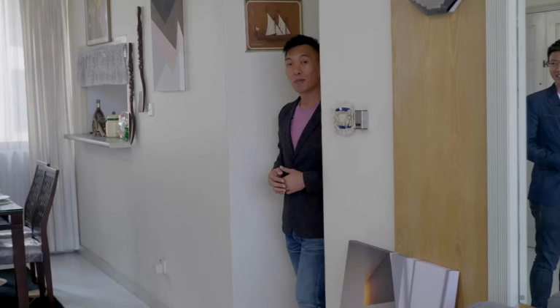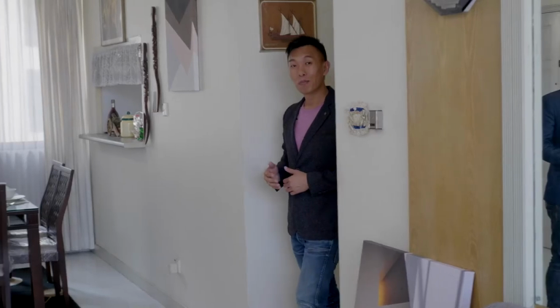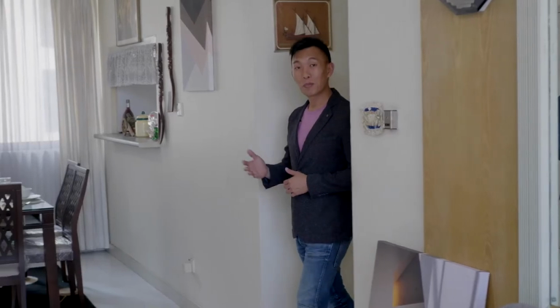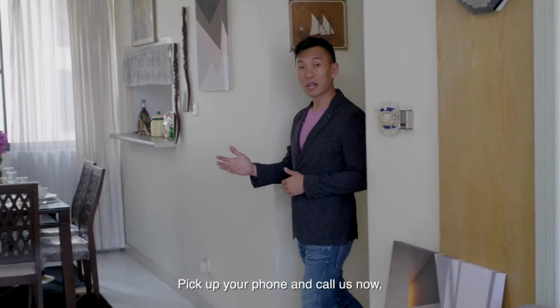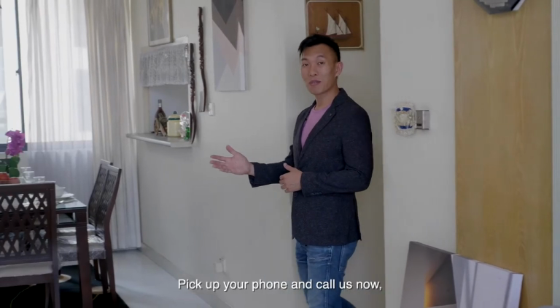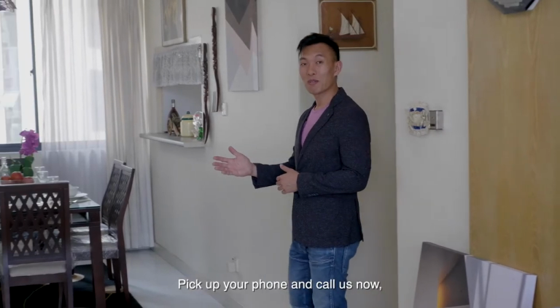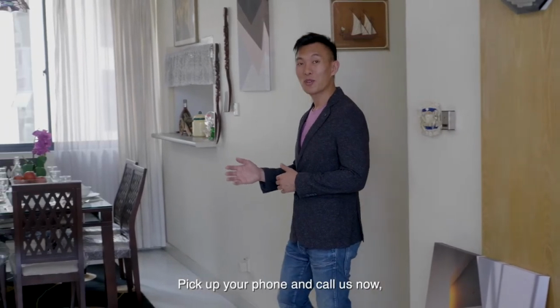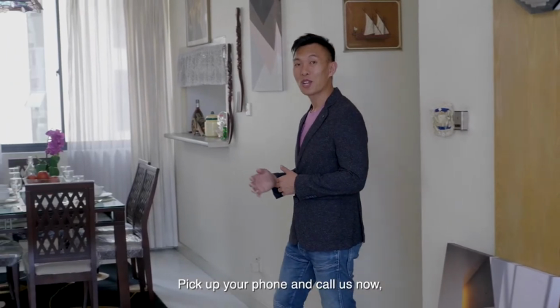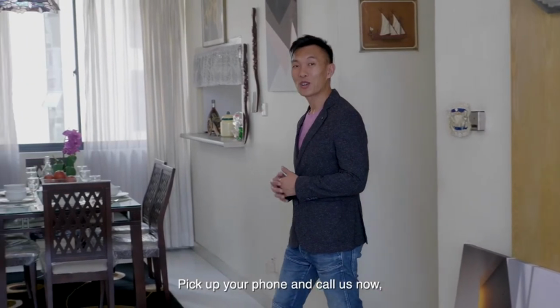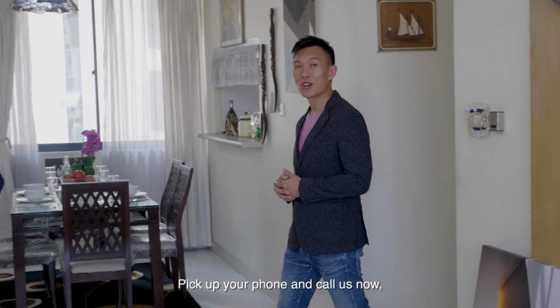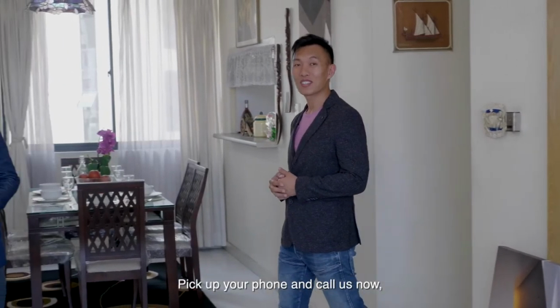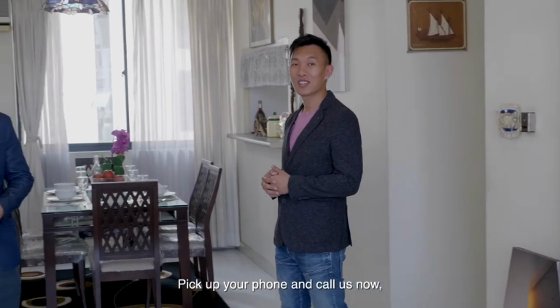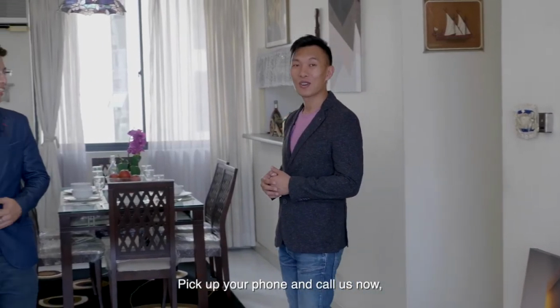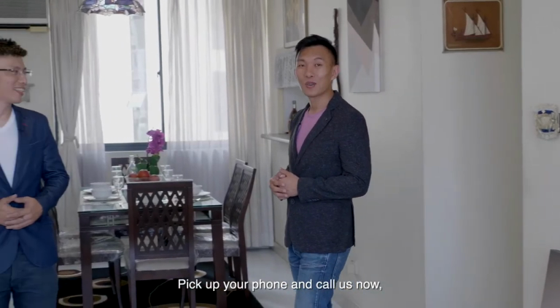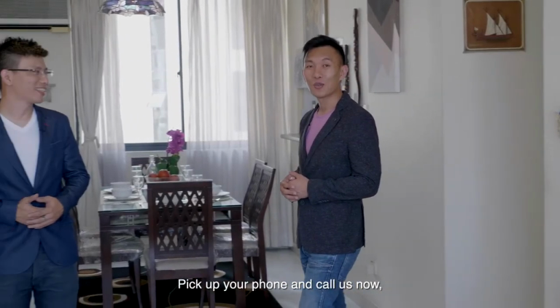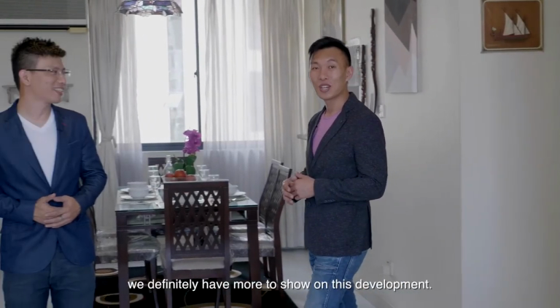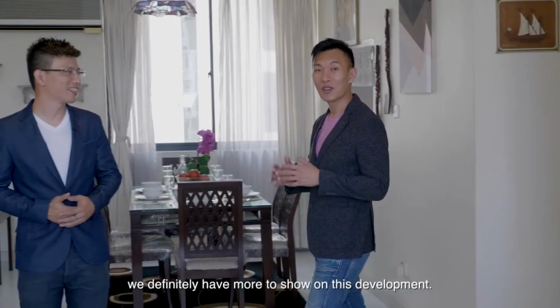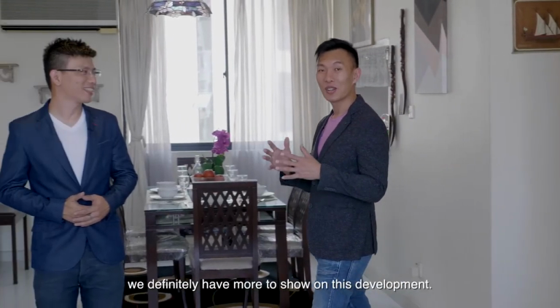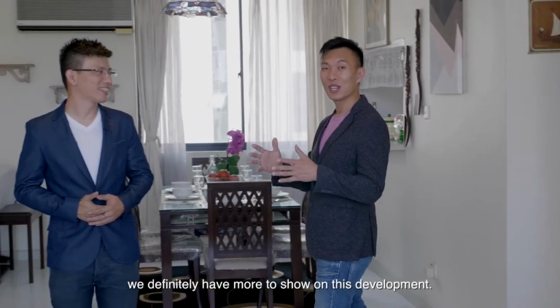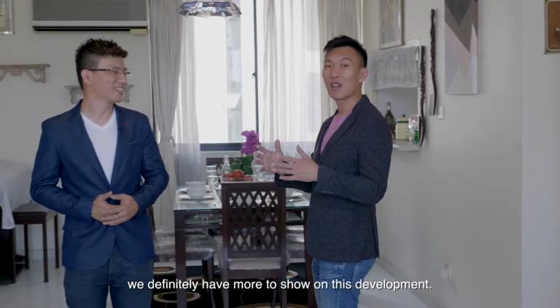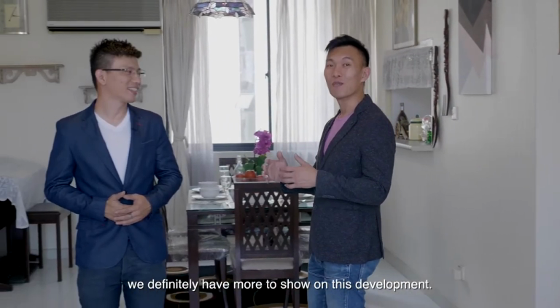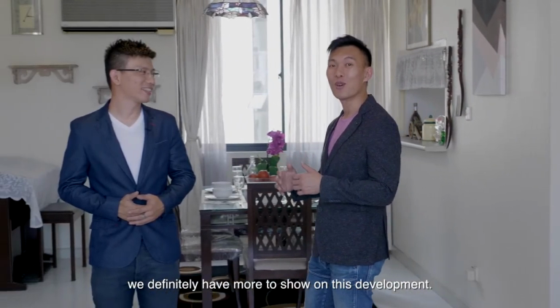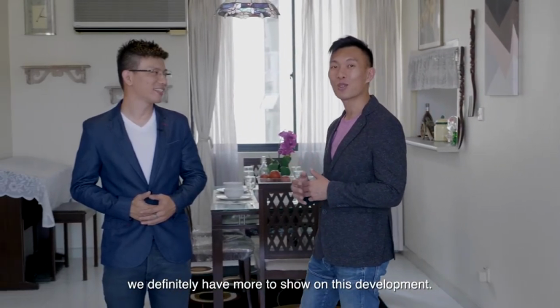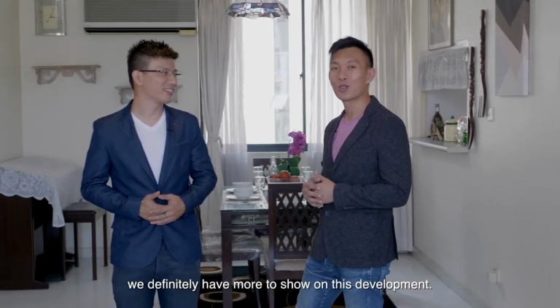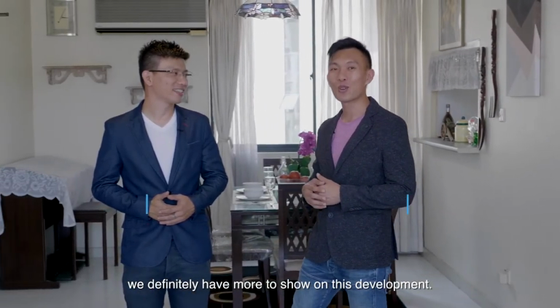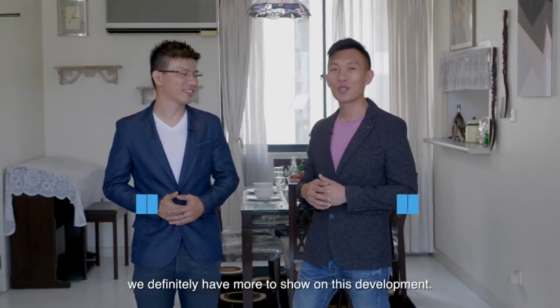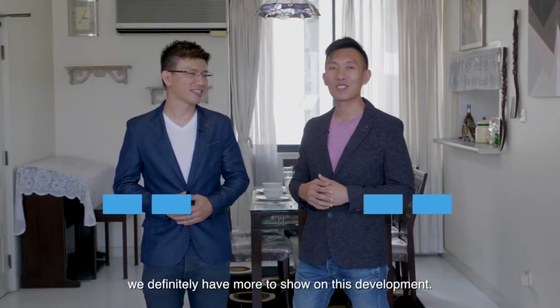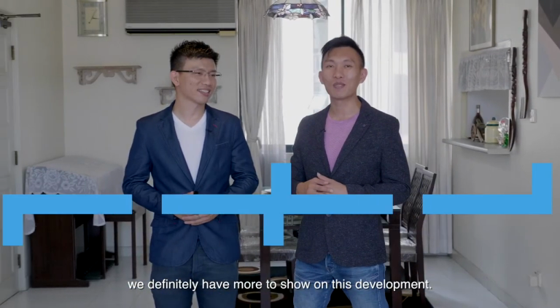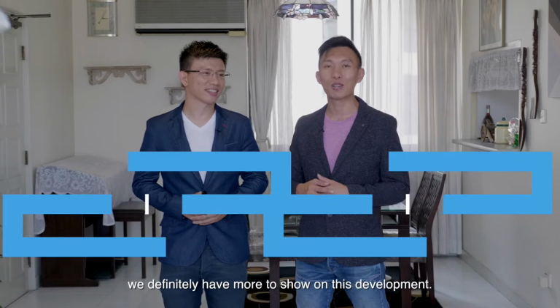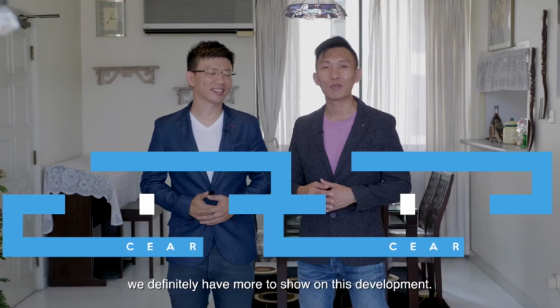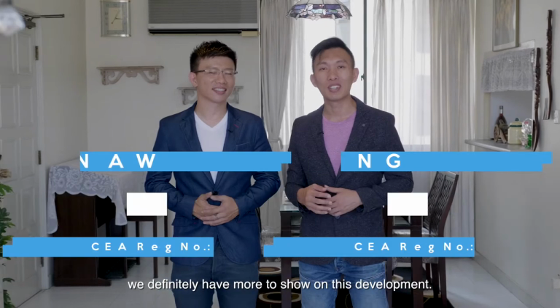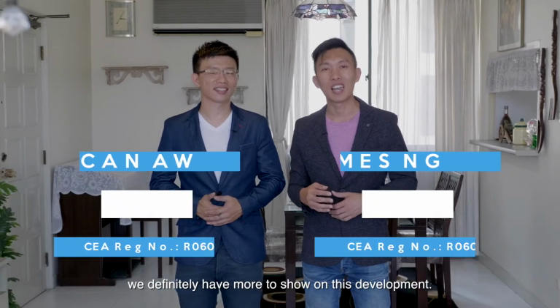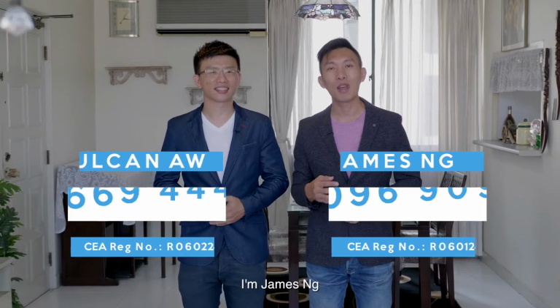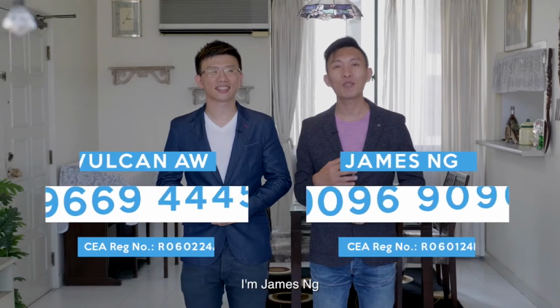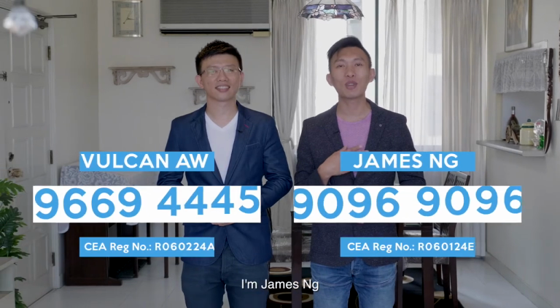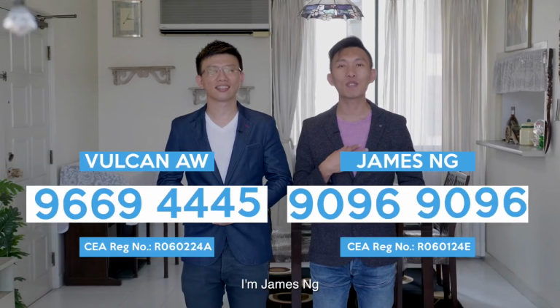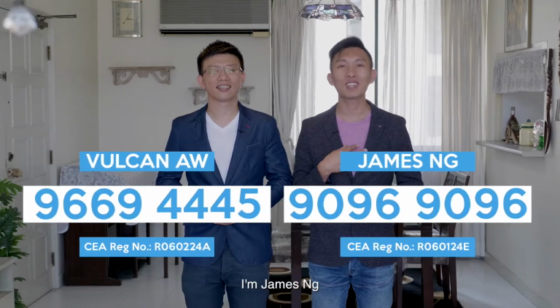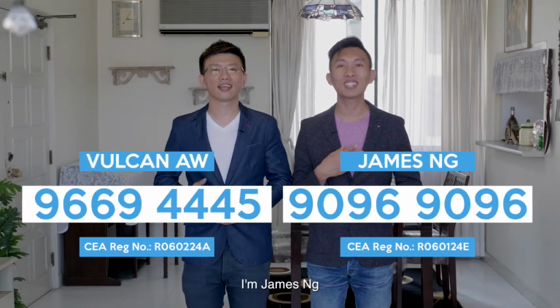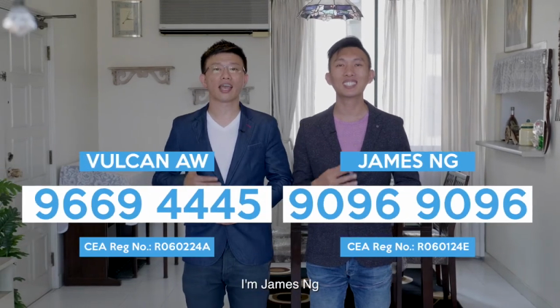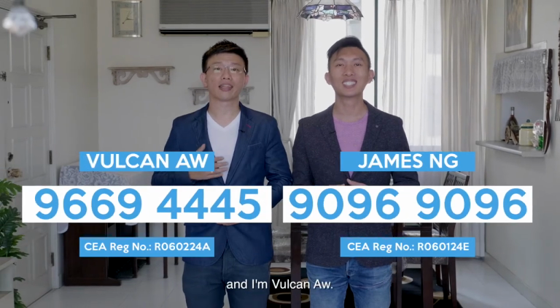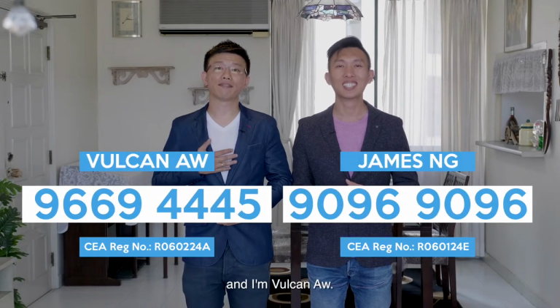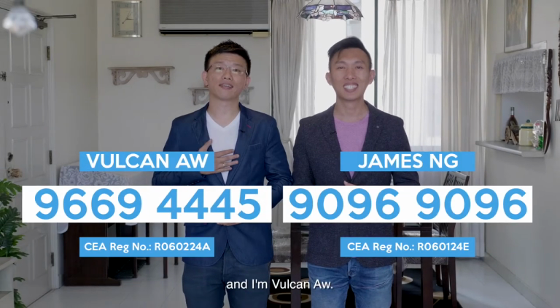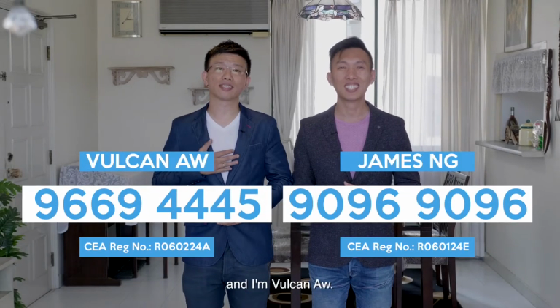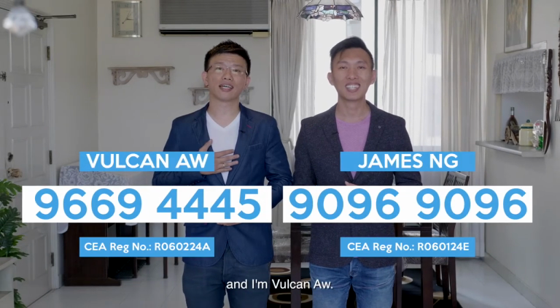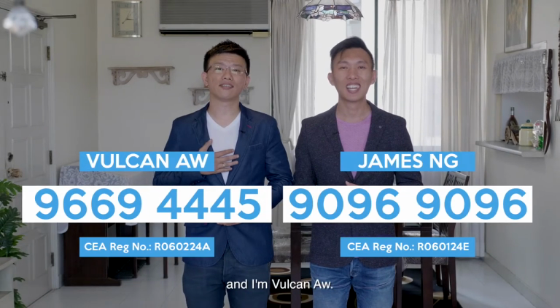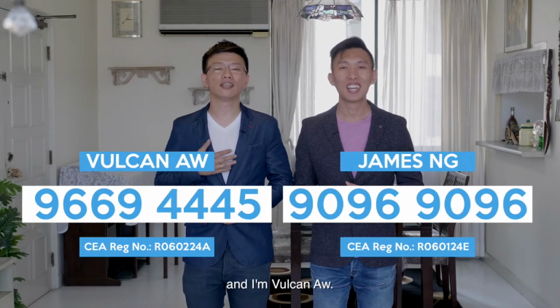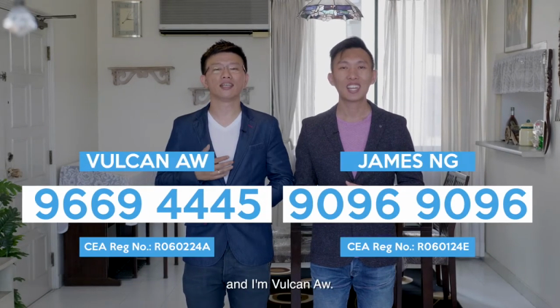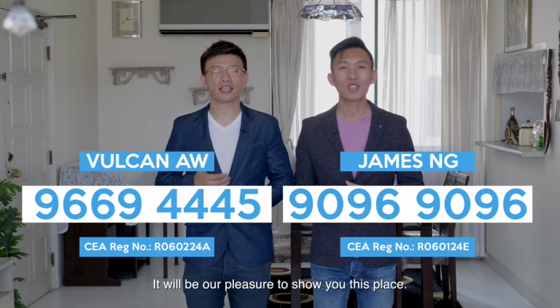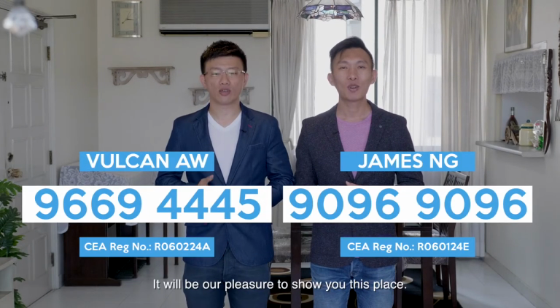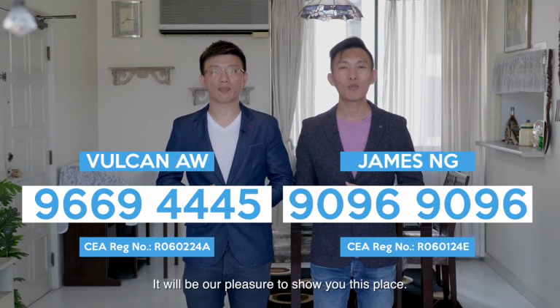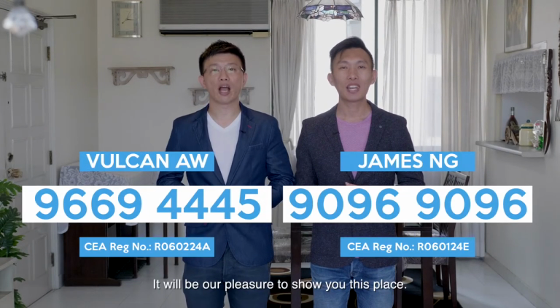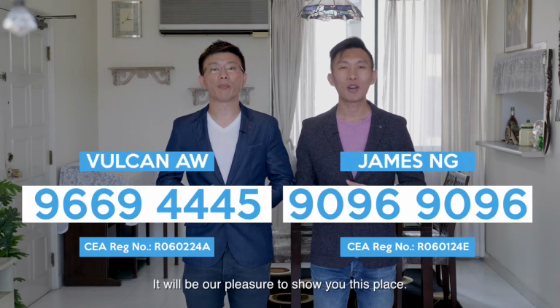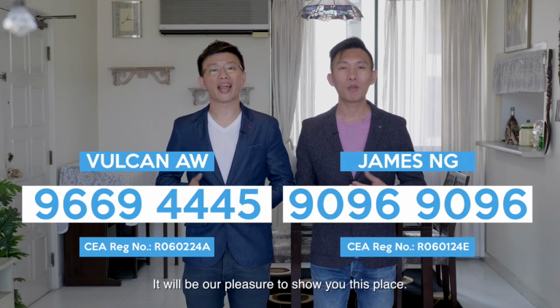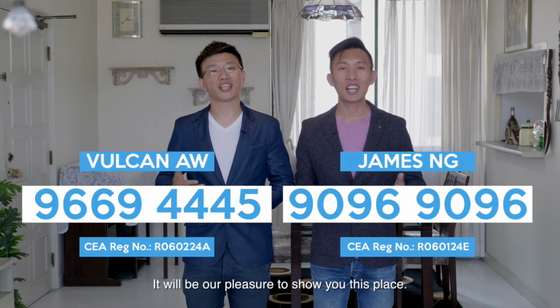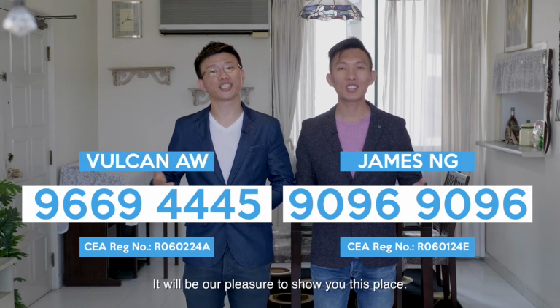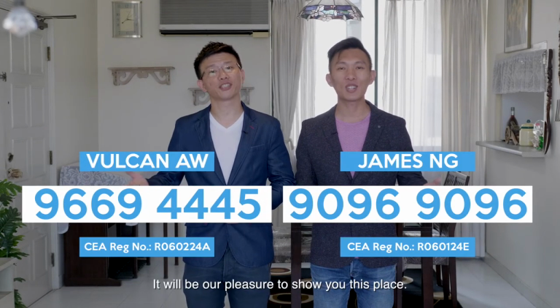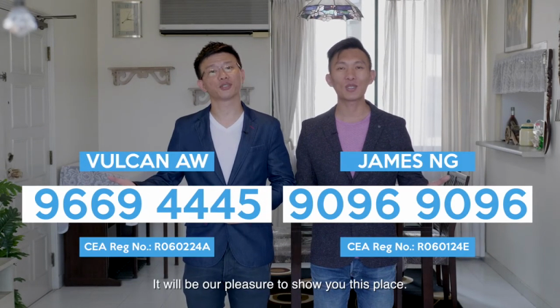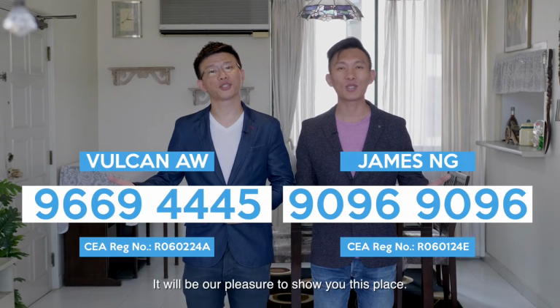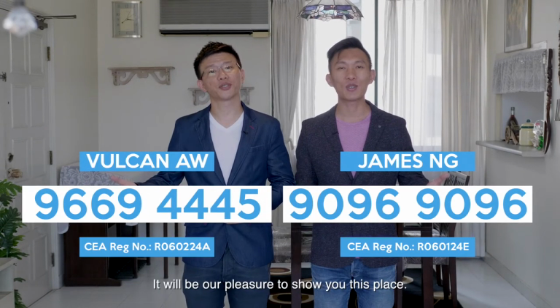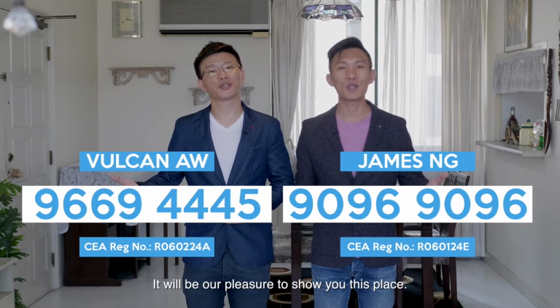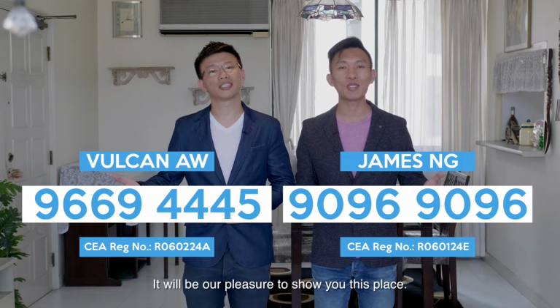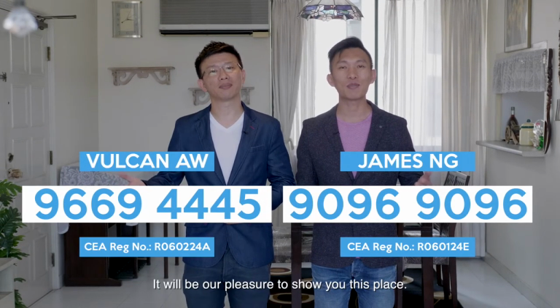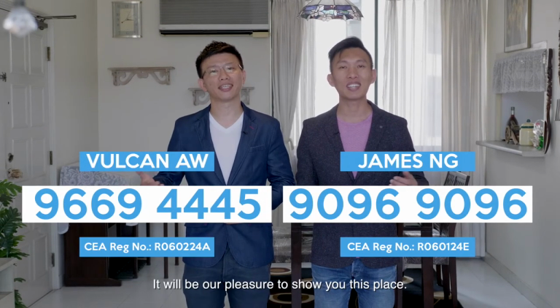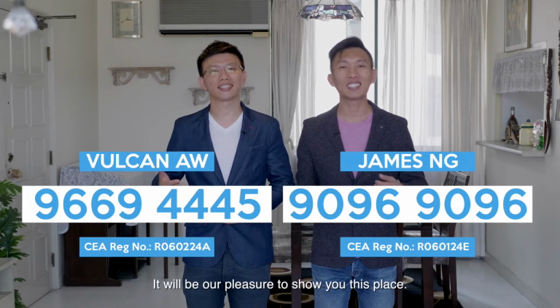Pick up your phone and call us now. We definitely have more to show on this development. I'm James Ng. And I'm Balkan Al. It will be our pleasure to show you this place.